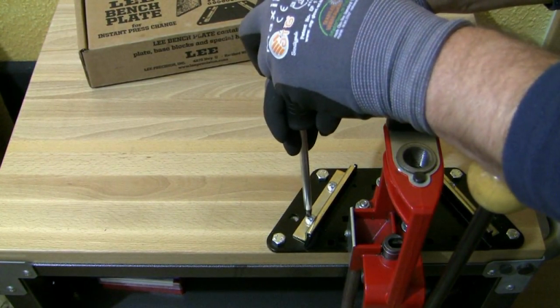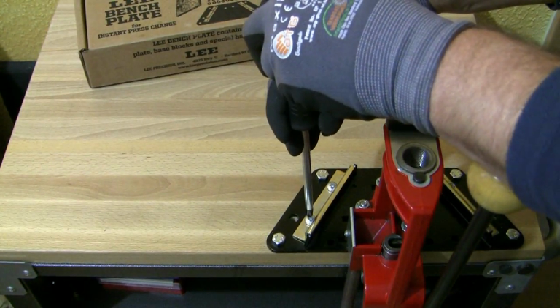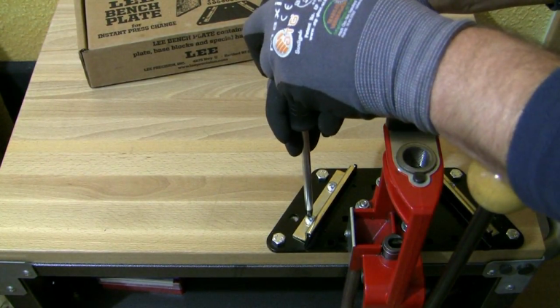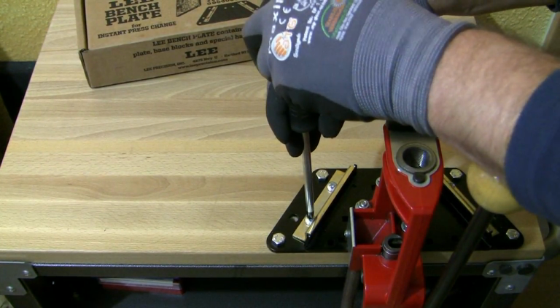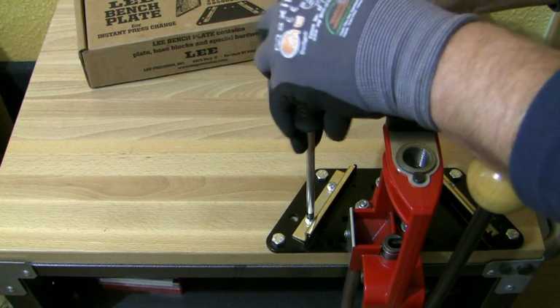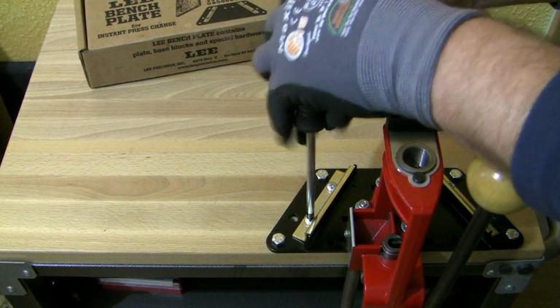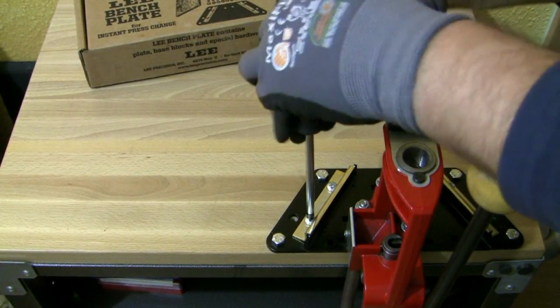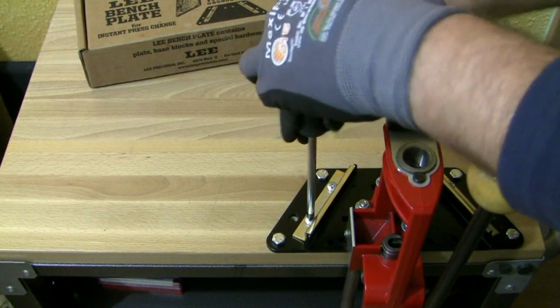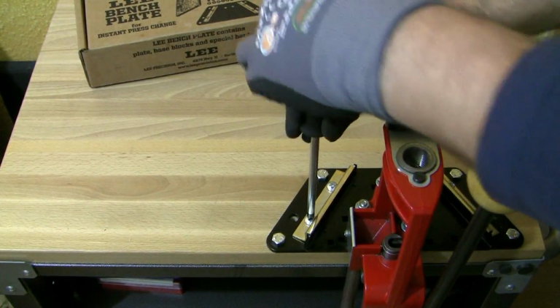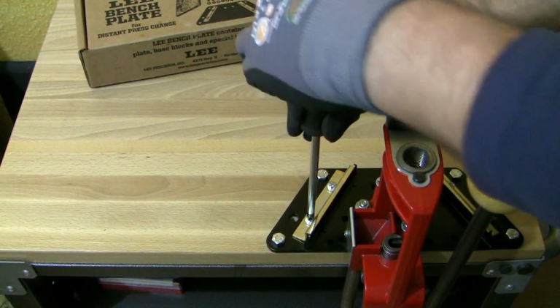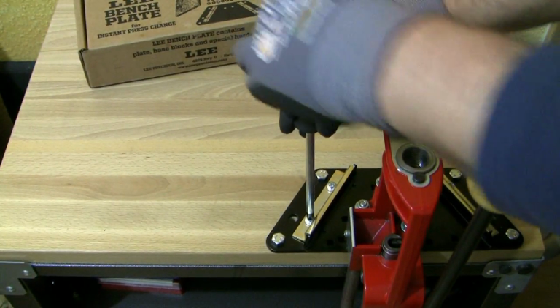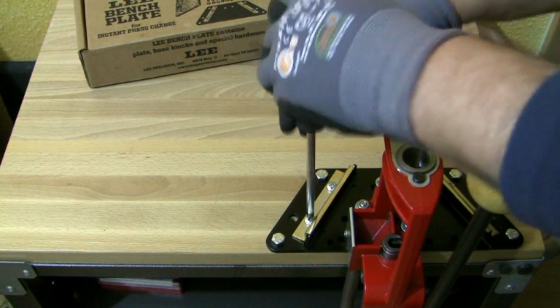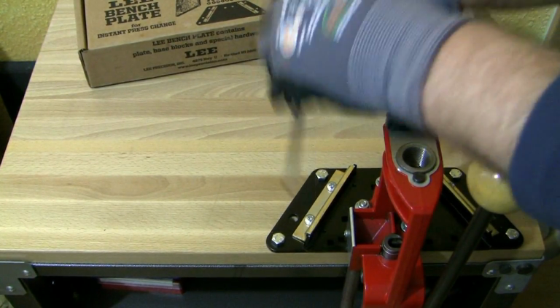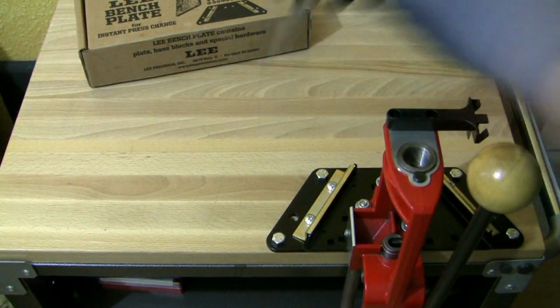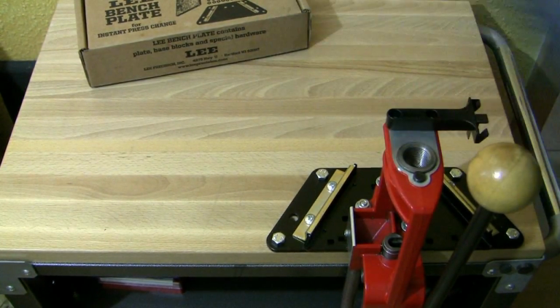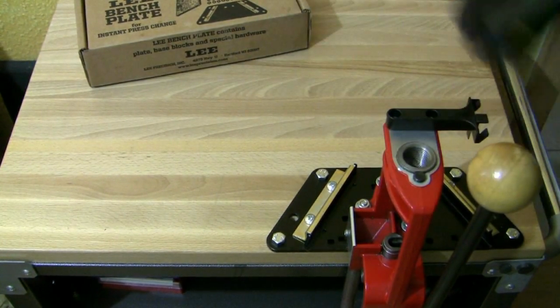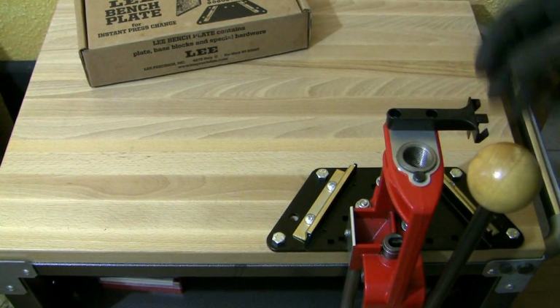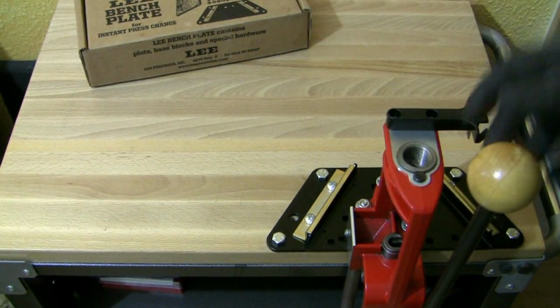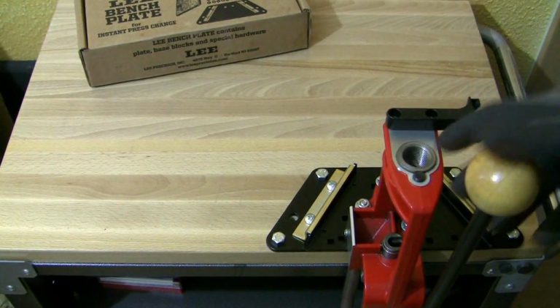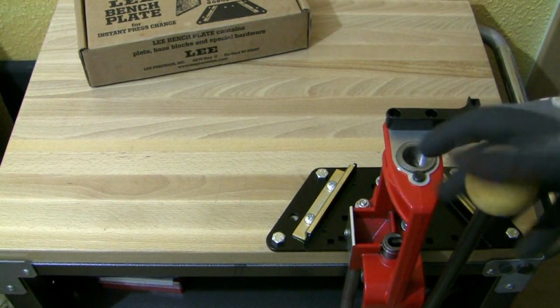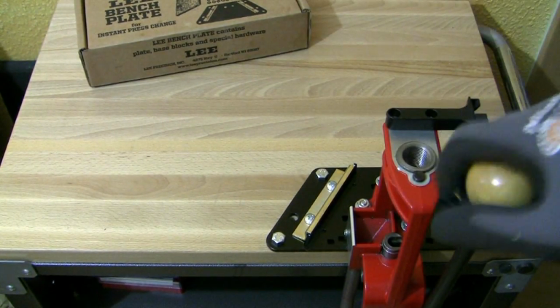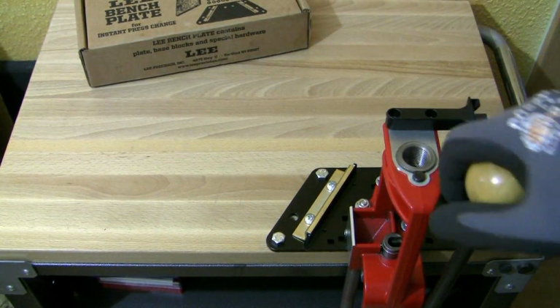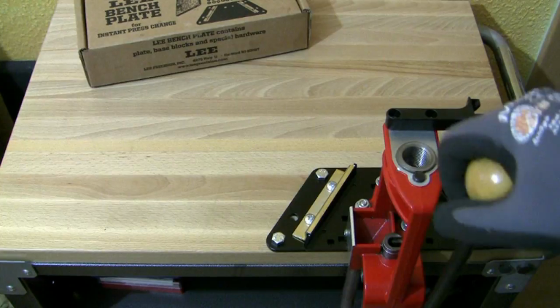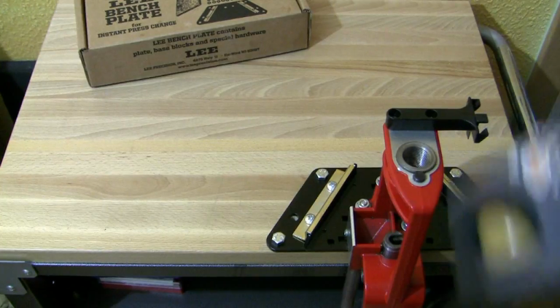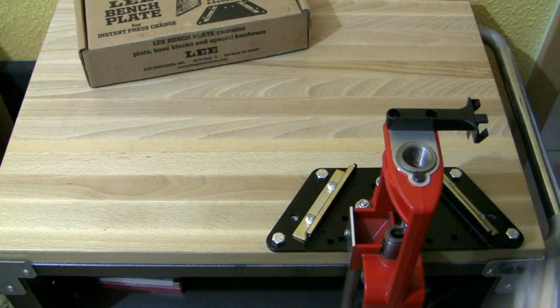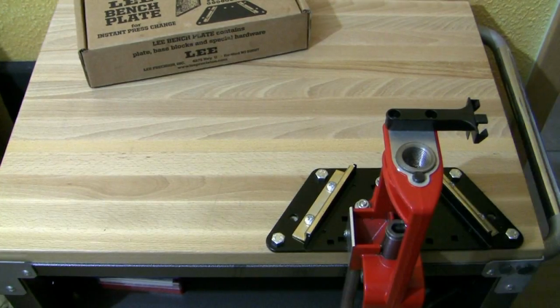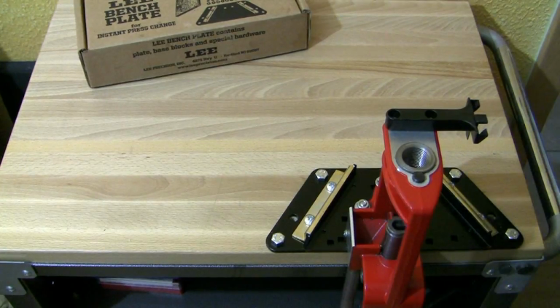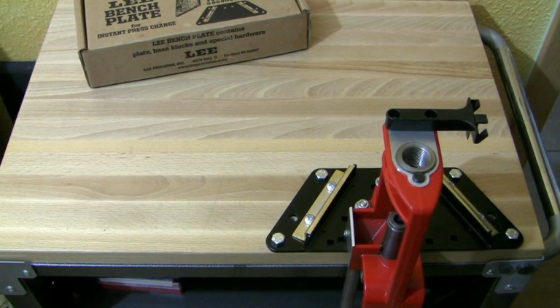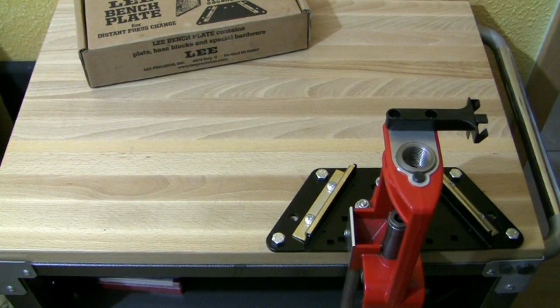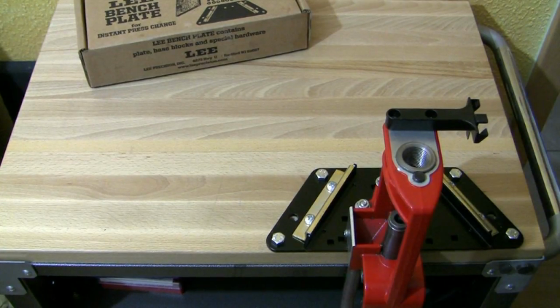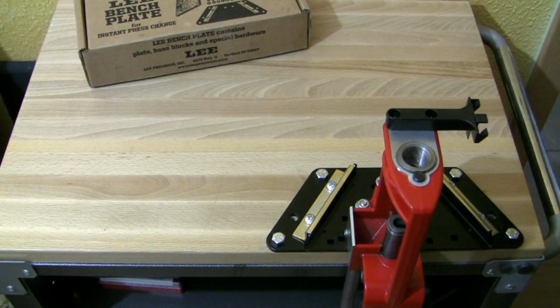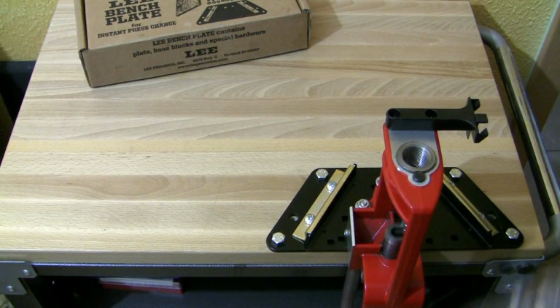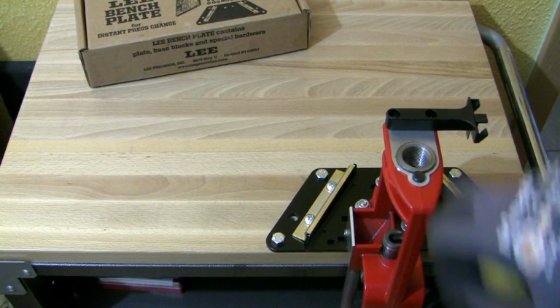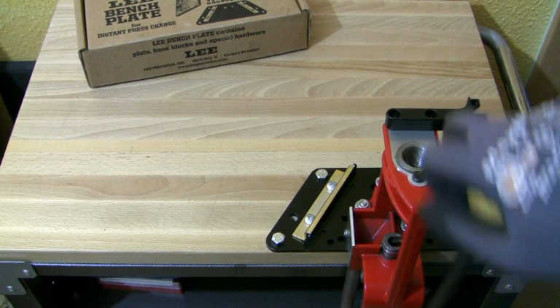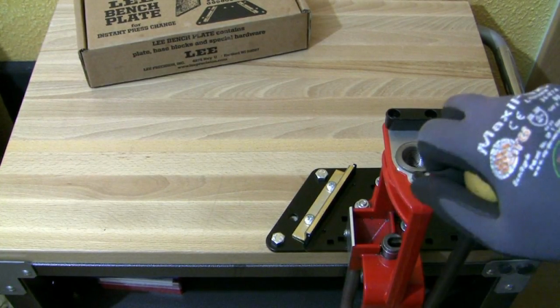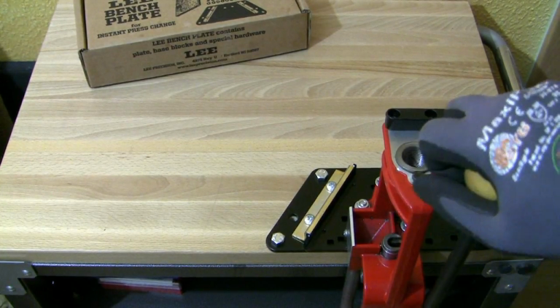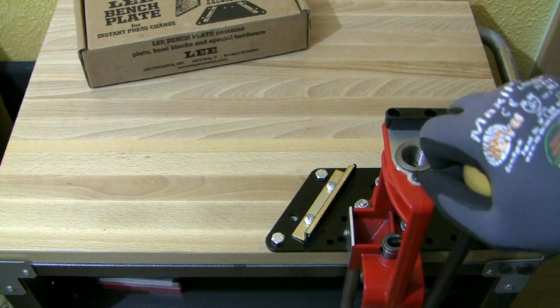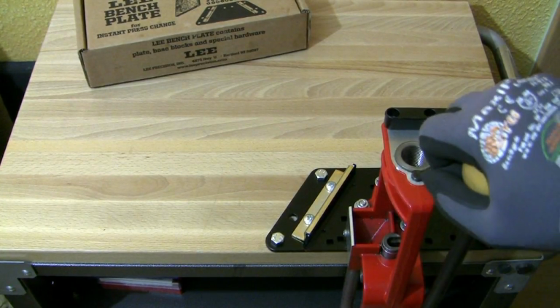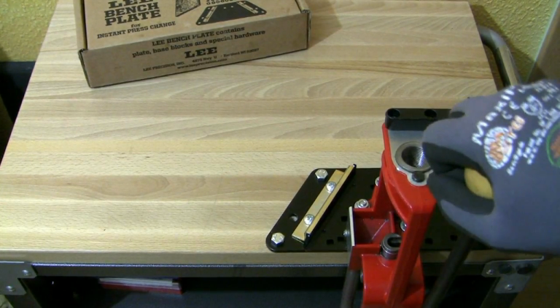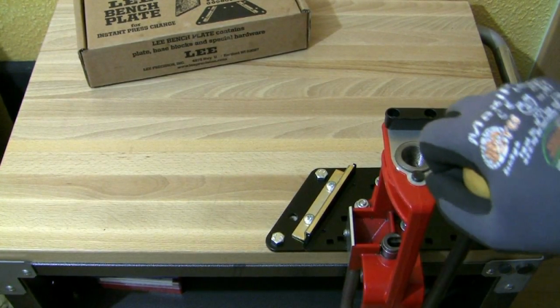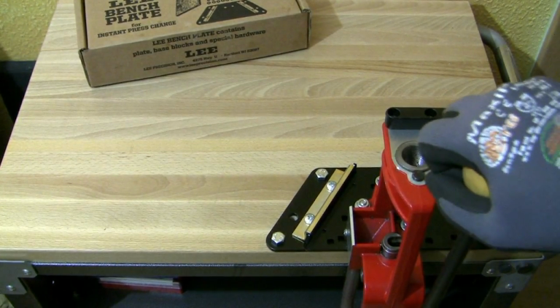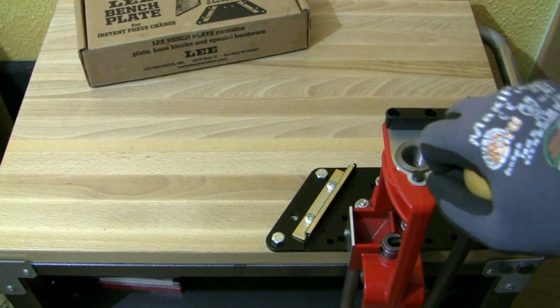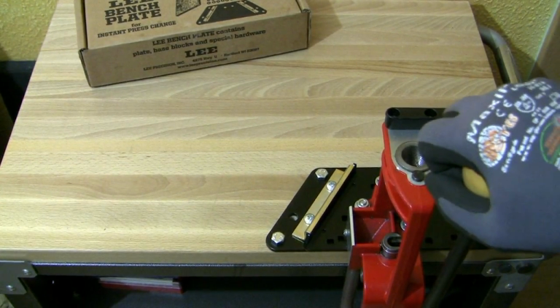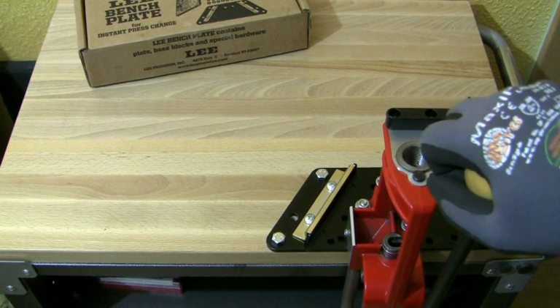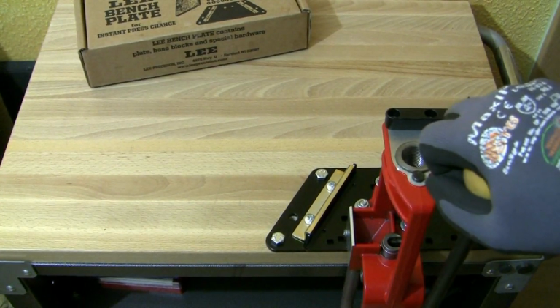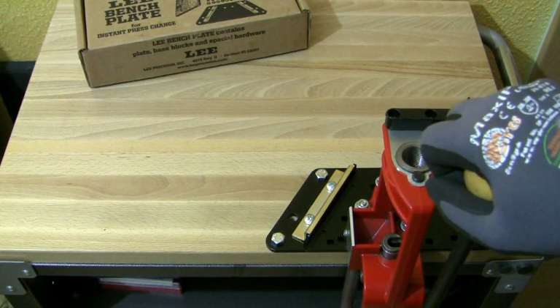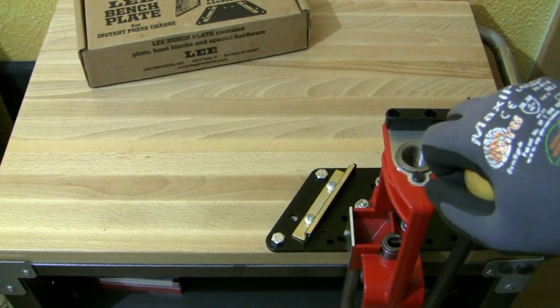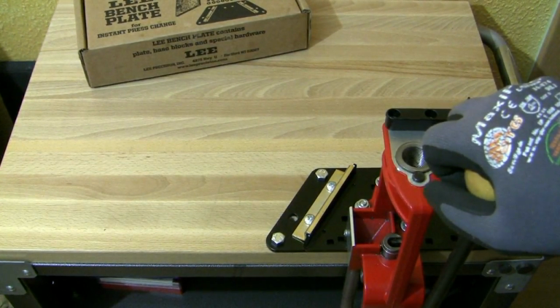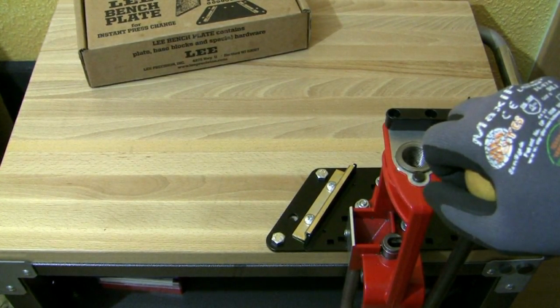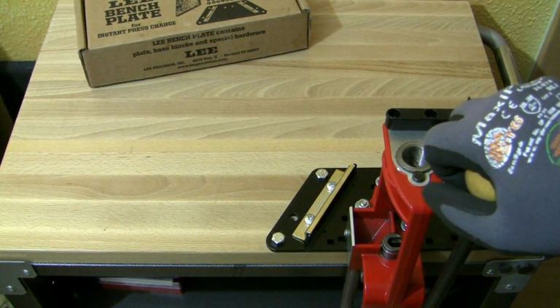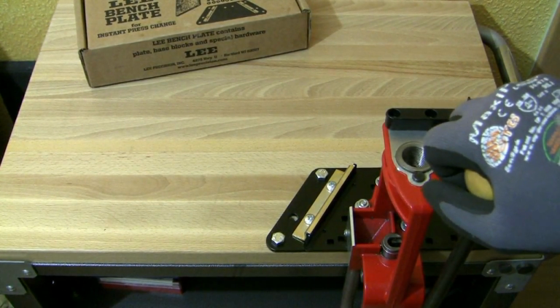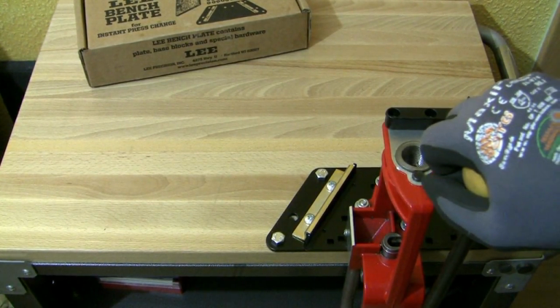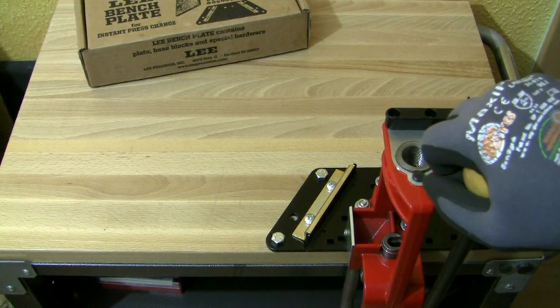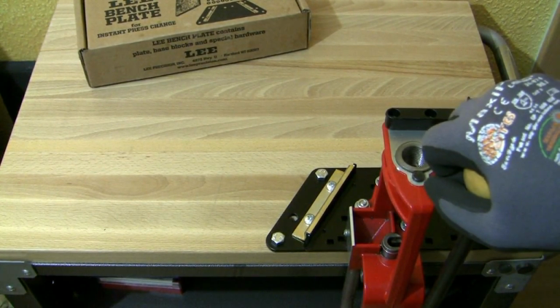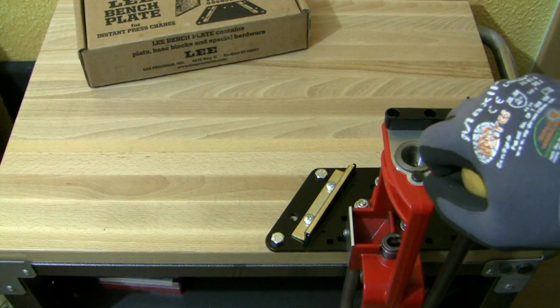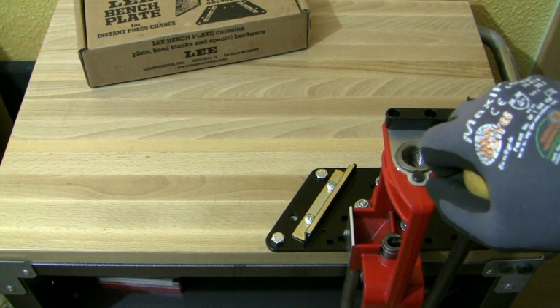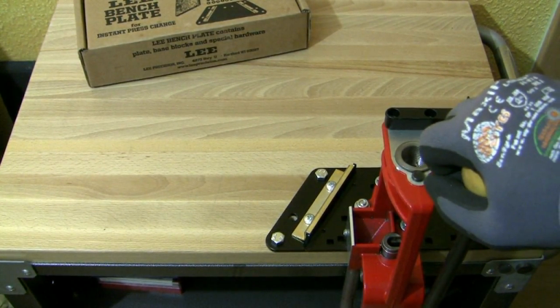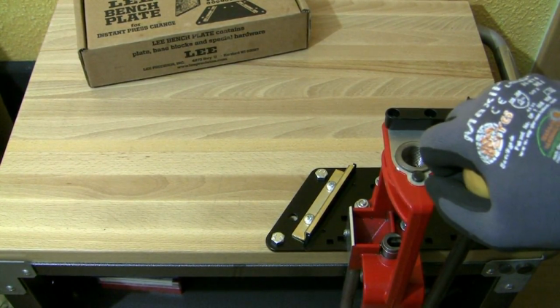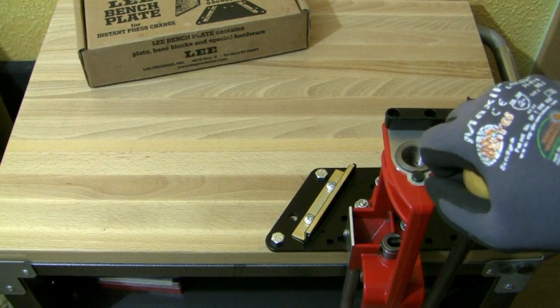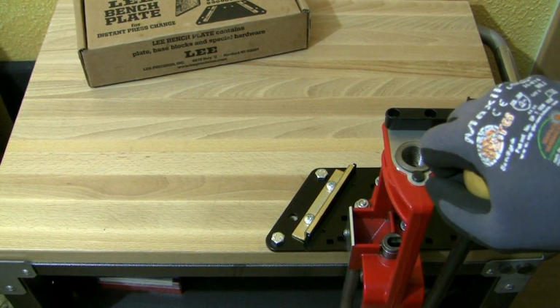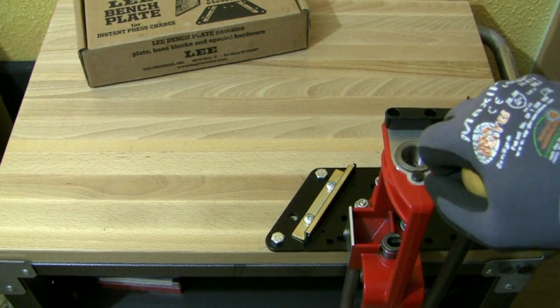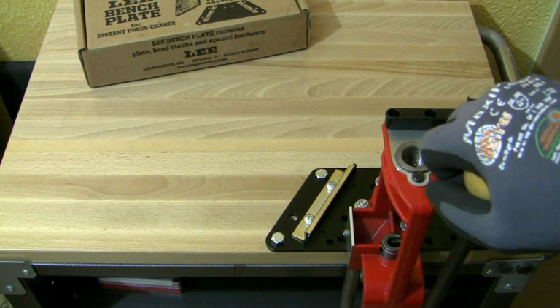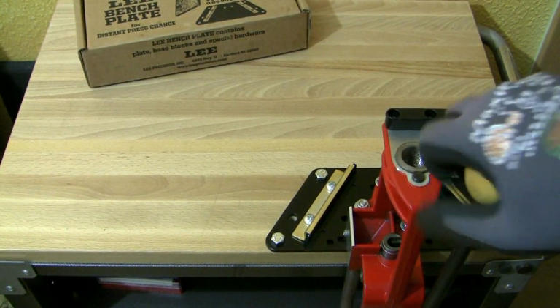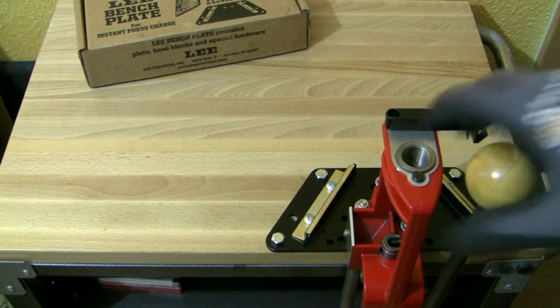And that's it — the last screw — and now we've got a solid mount. And this within seconds.